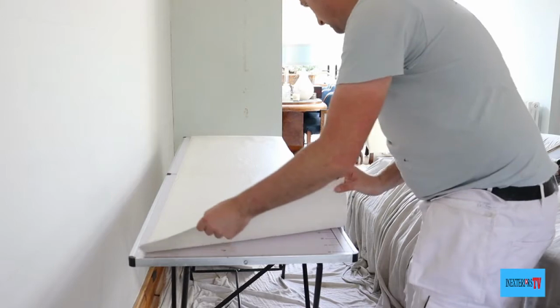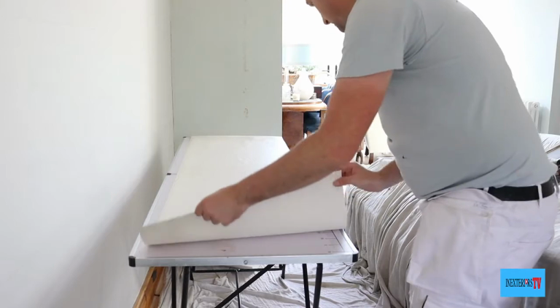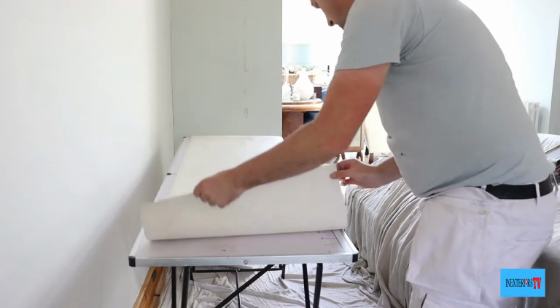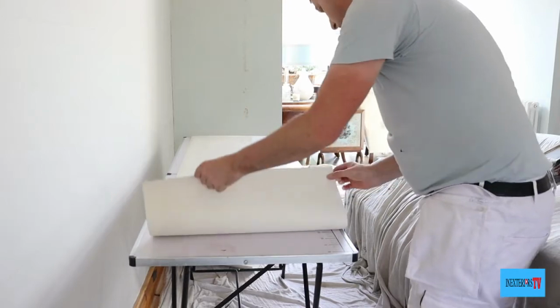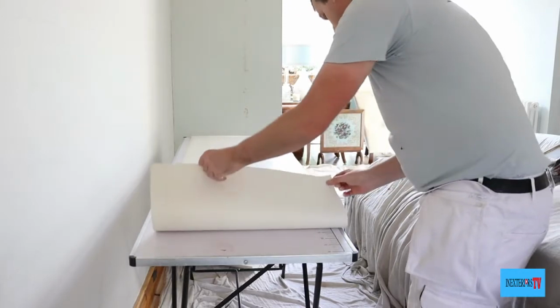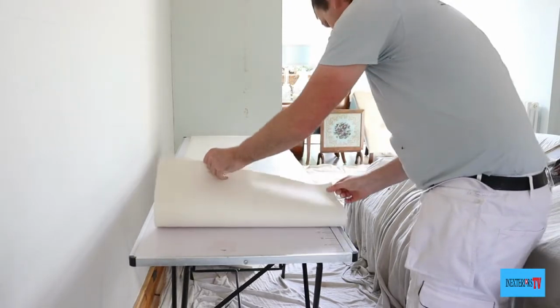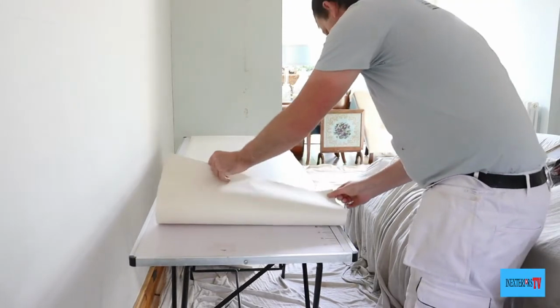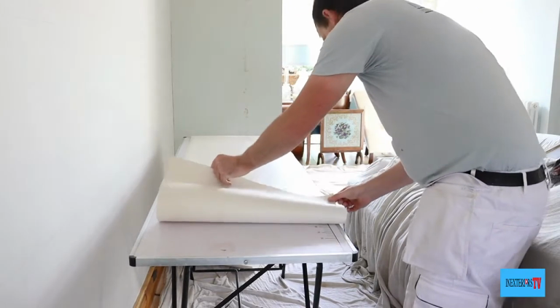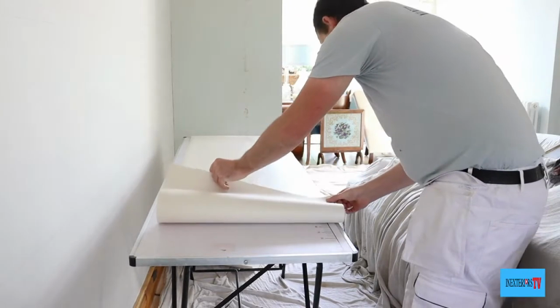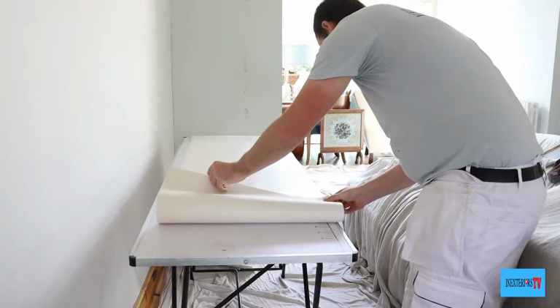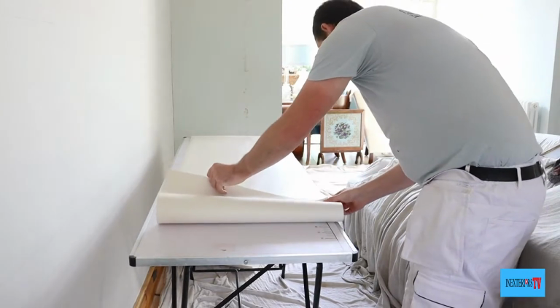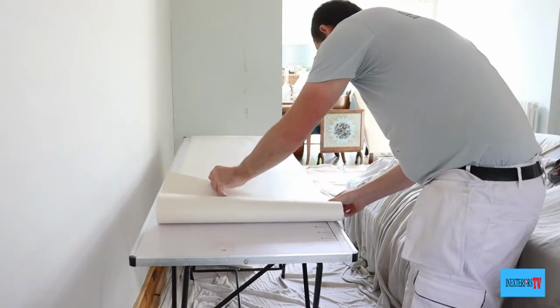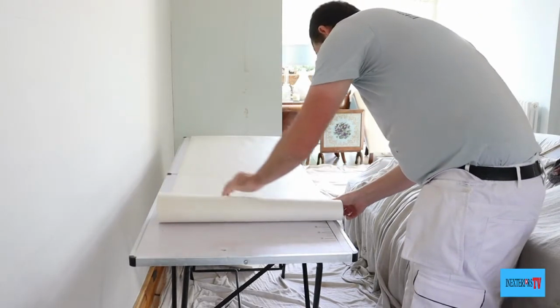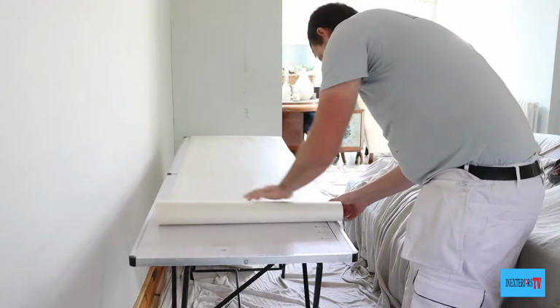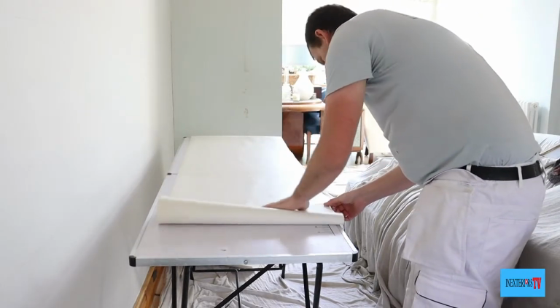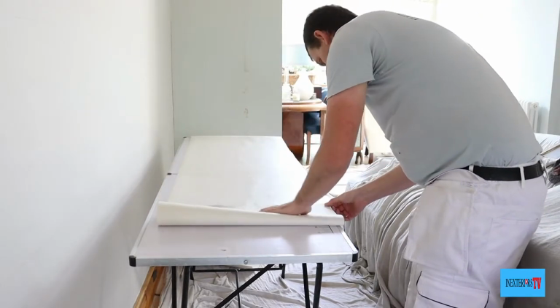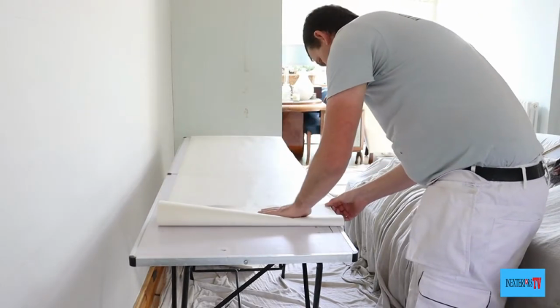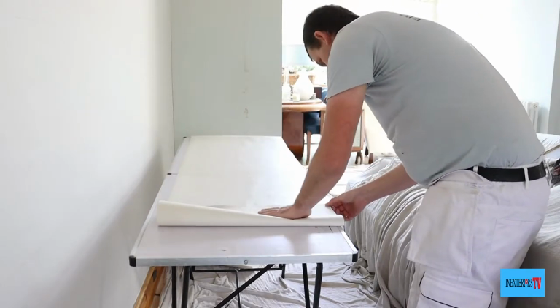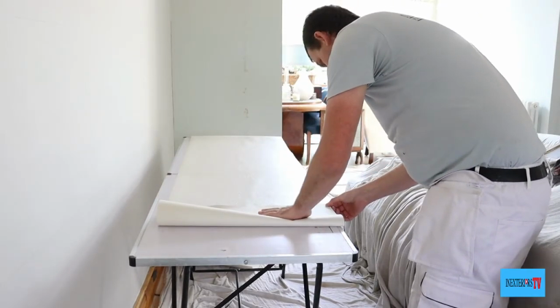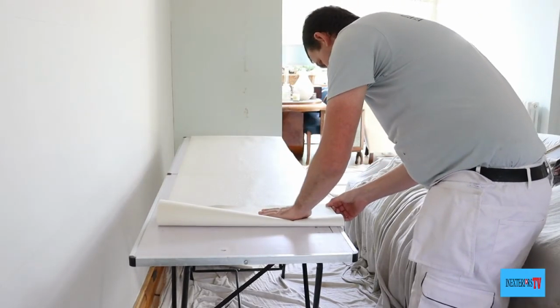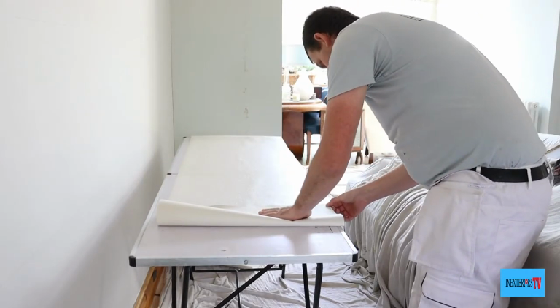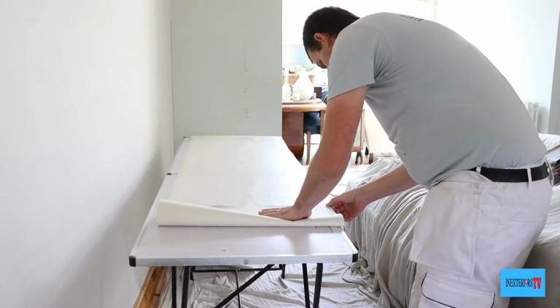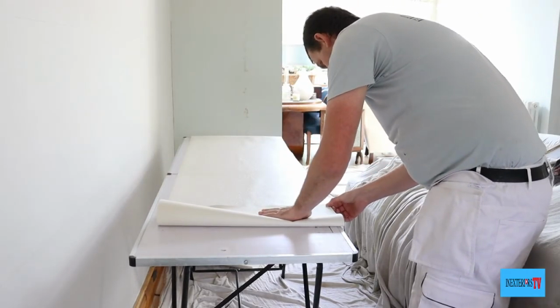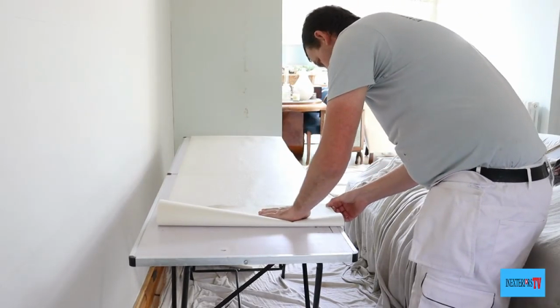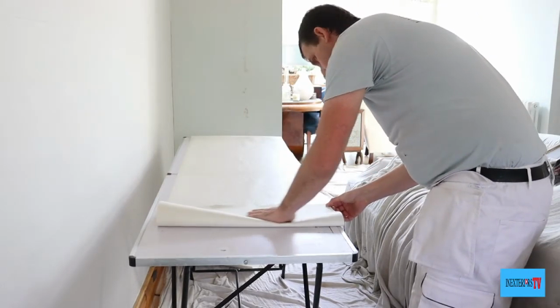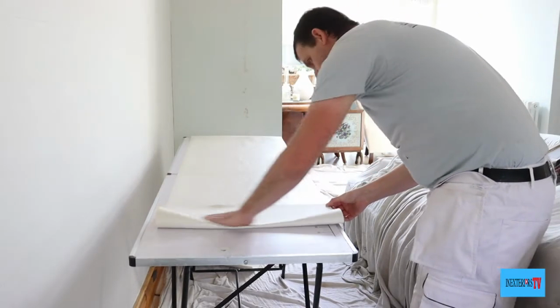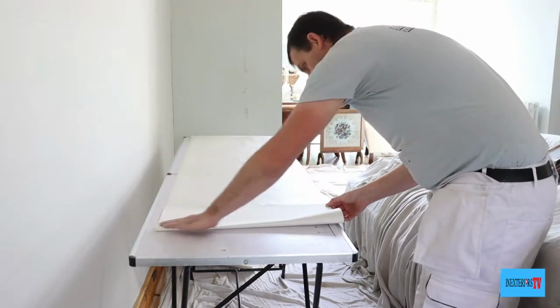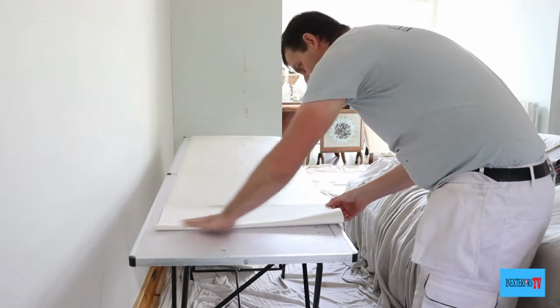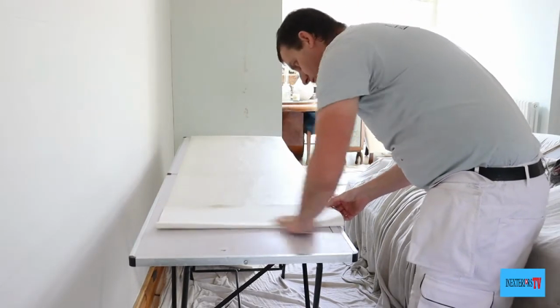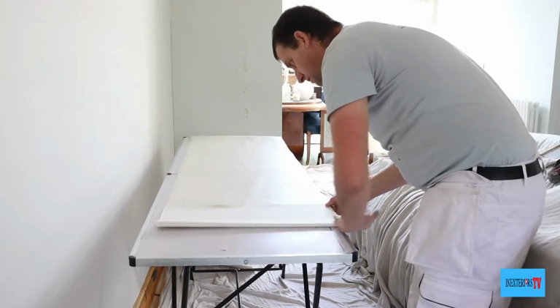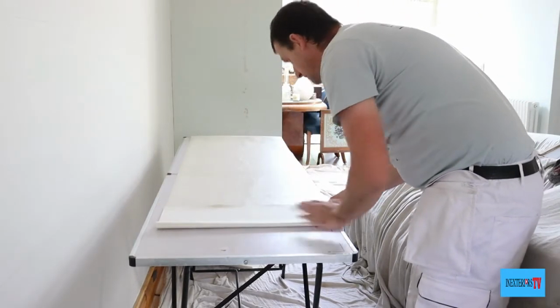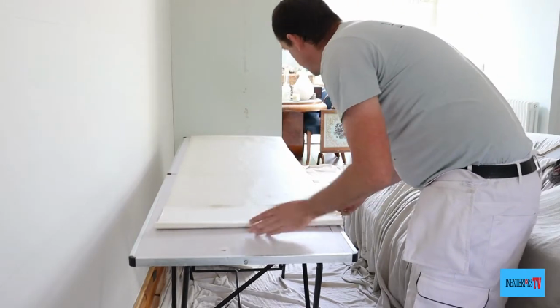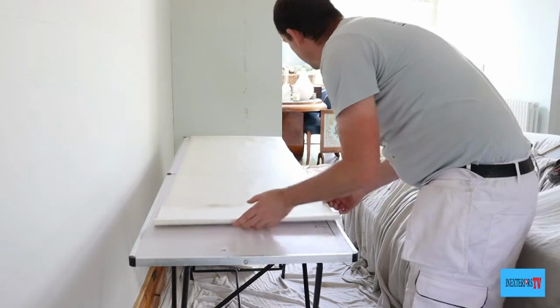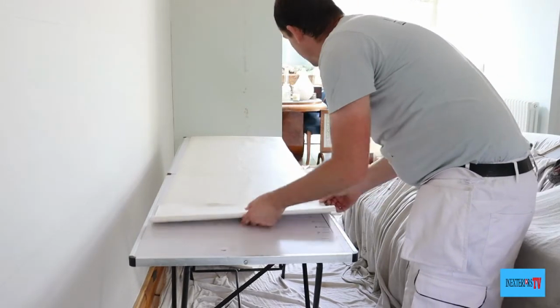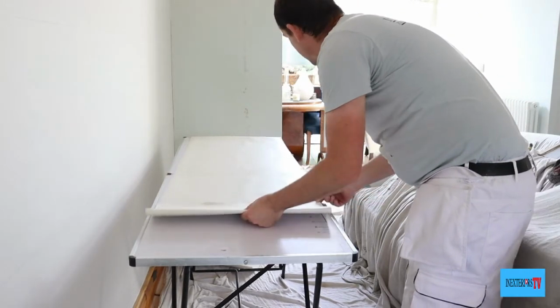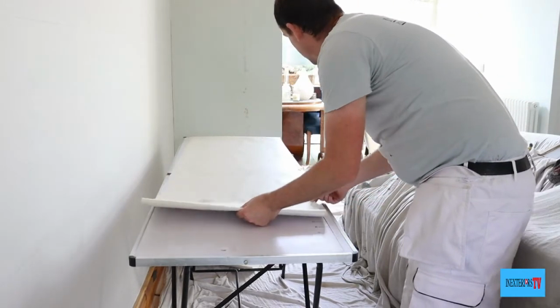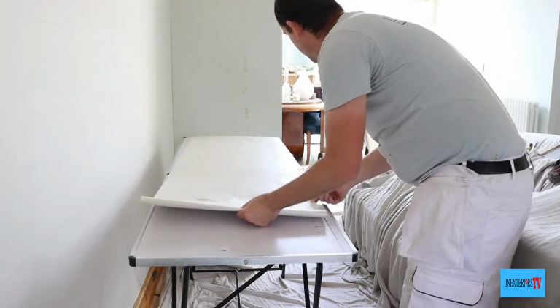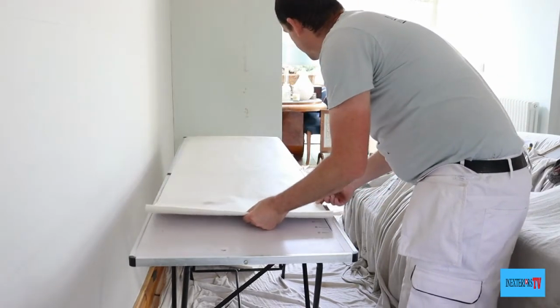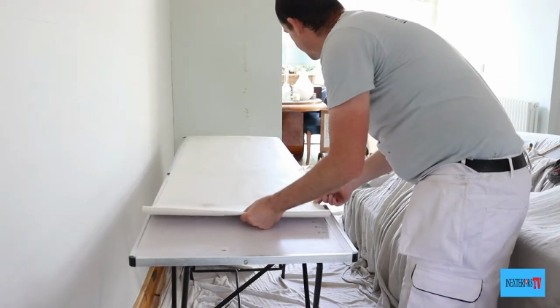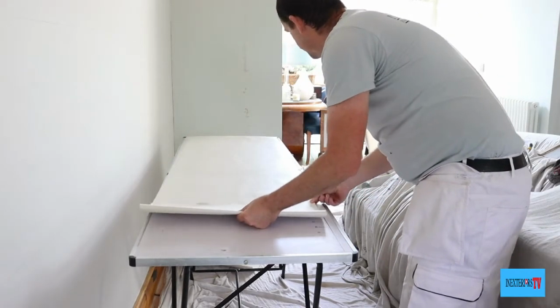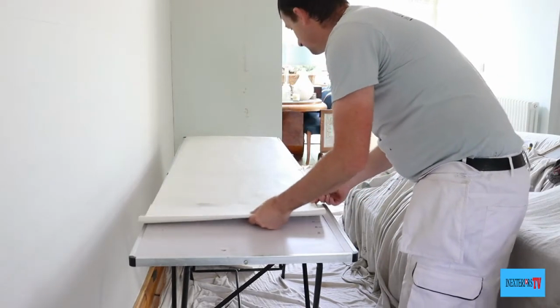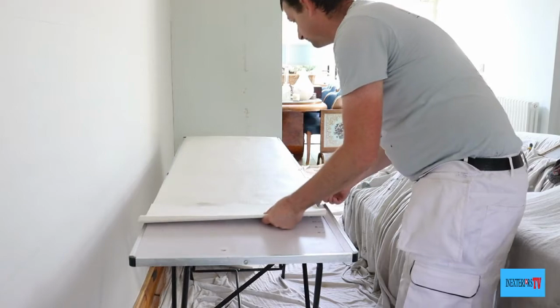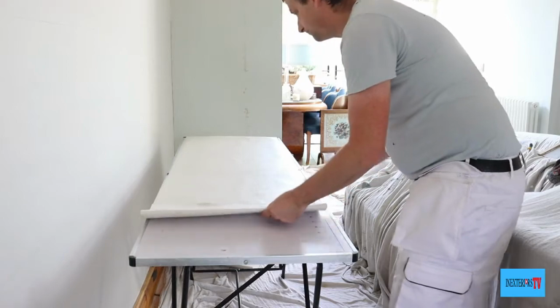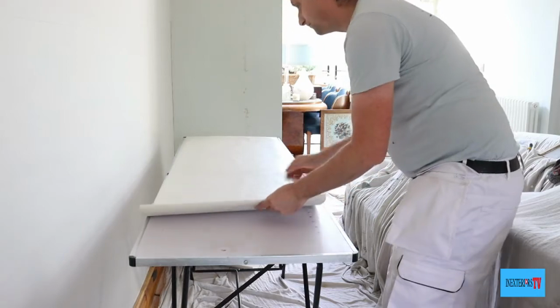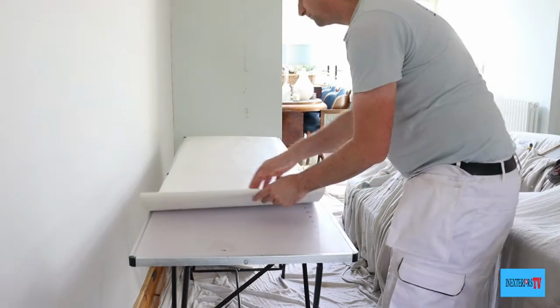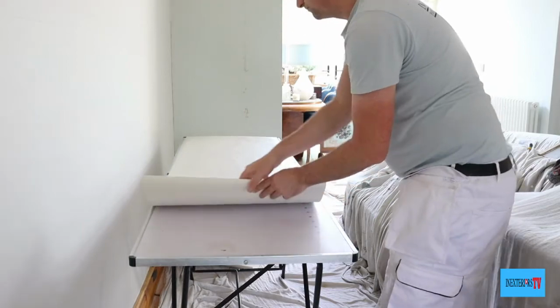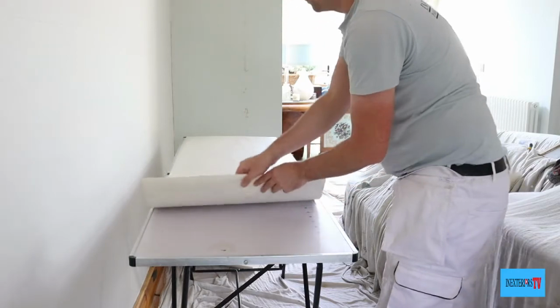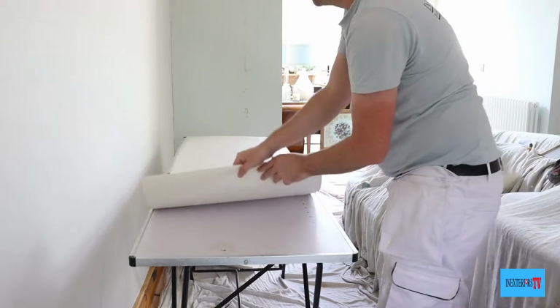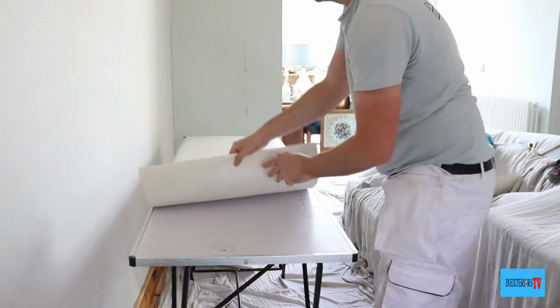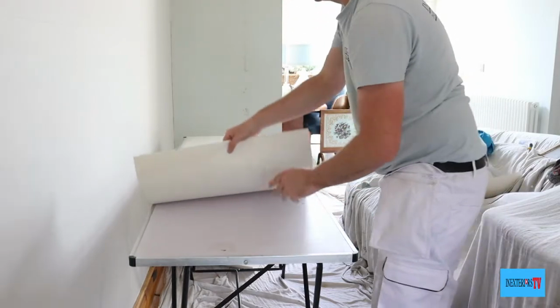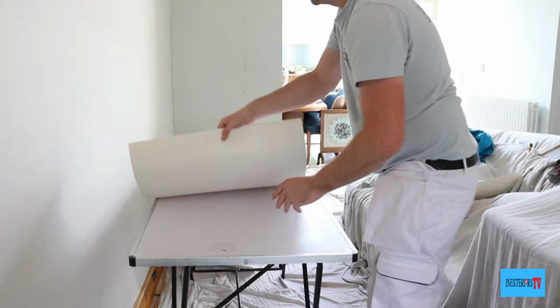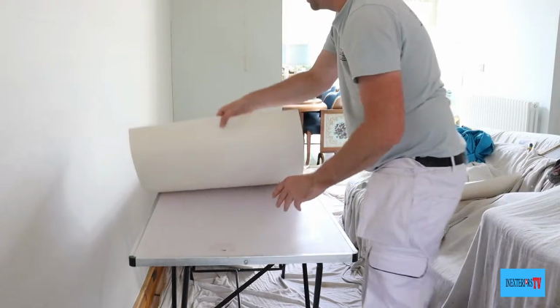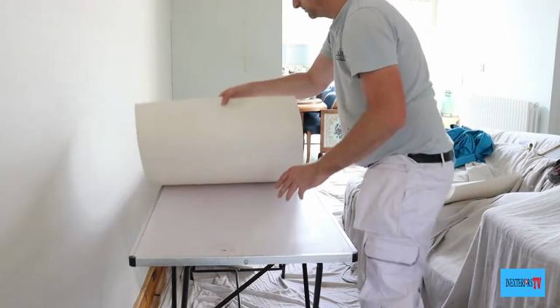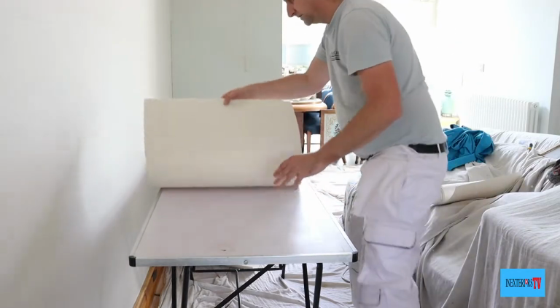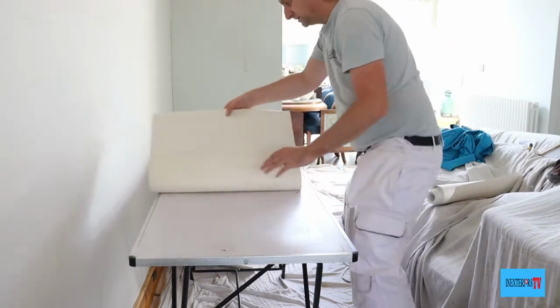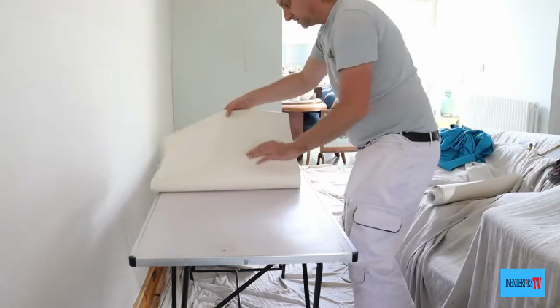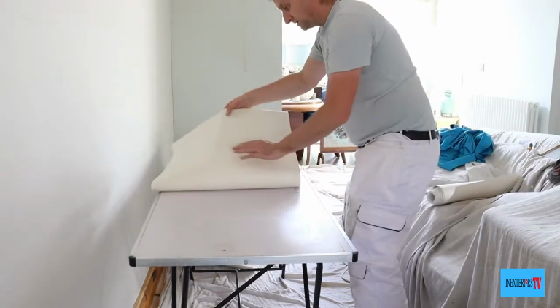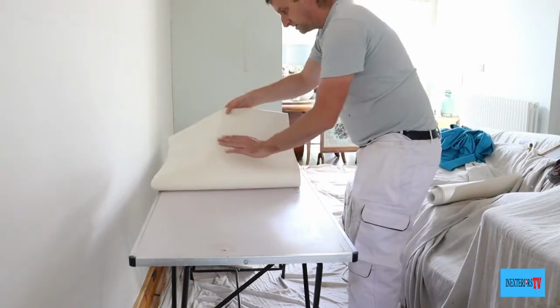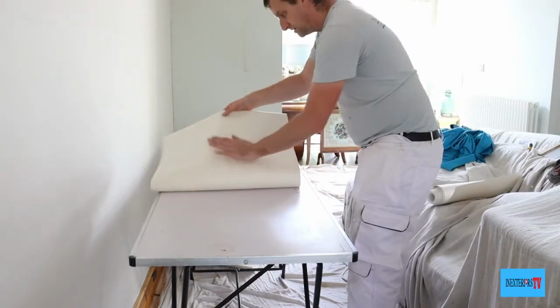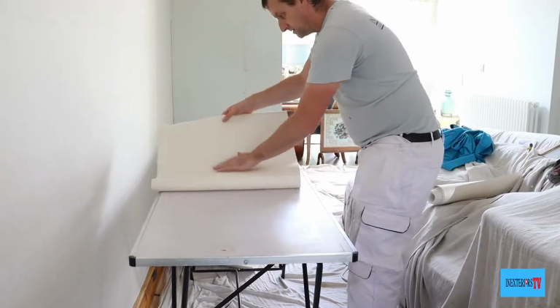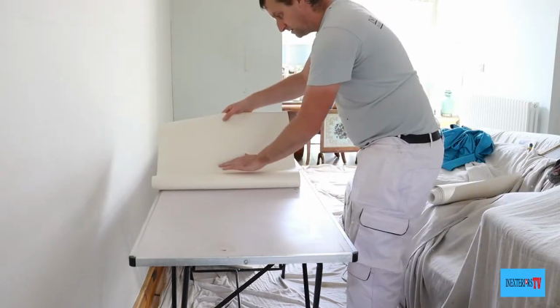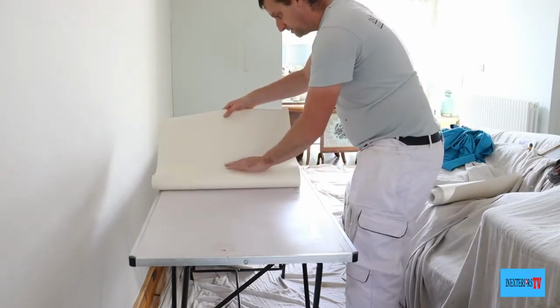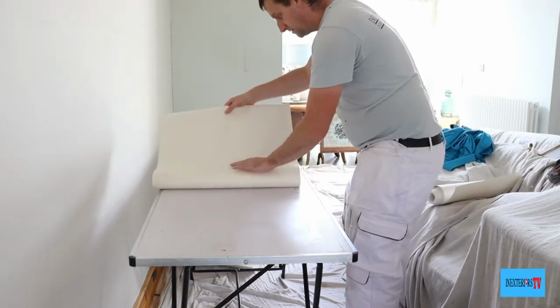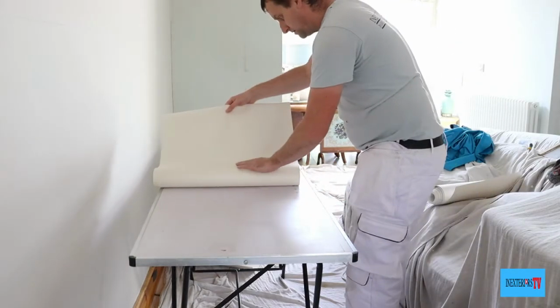What we do now is what we call a concertina fold. It just makes it easier to manage when you're applying the paper to the wall.